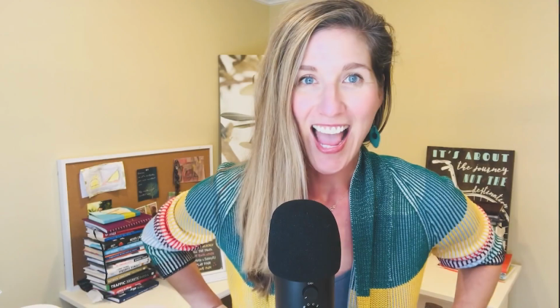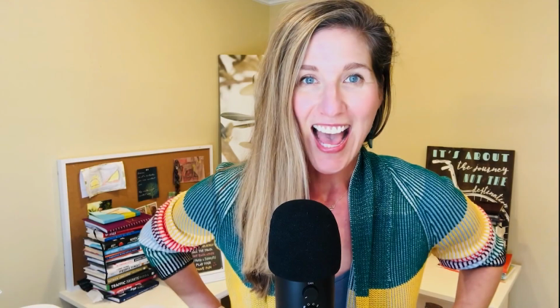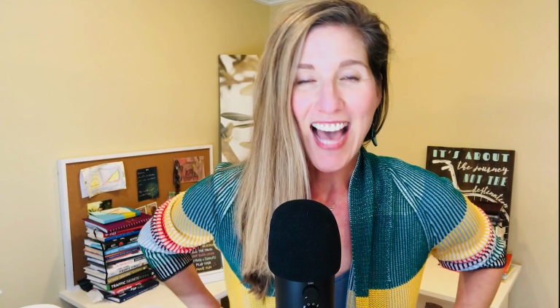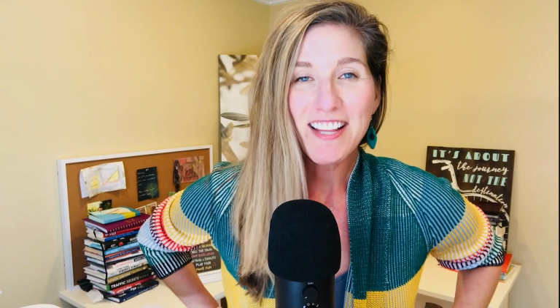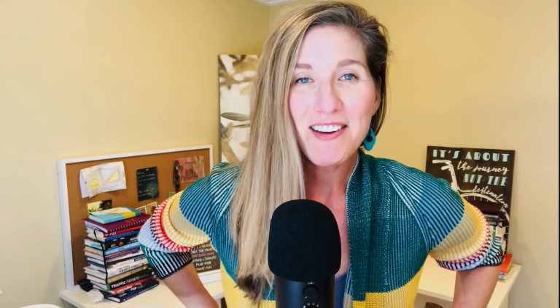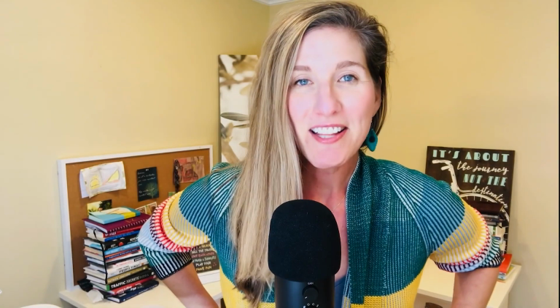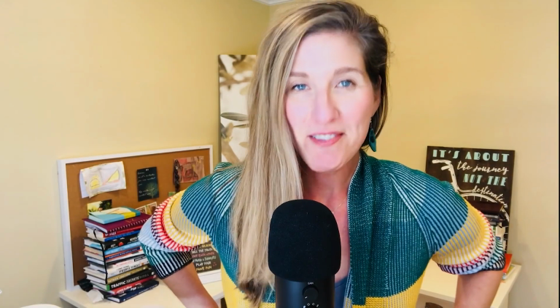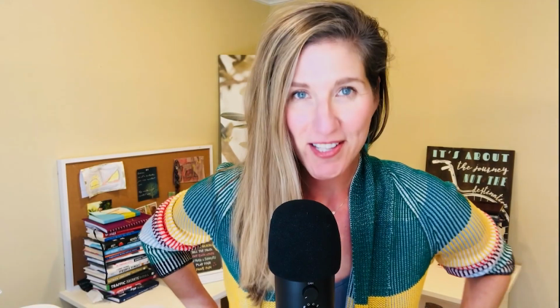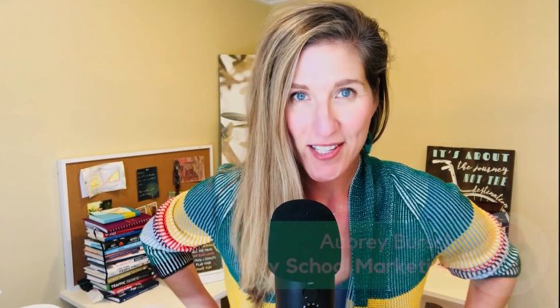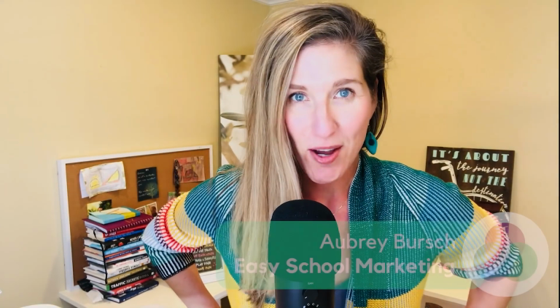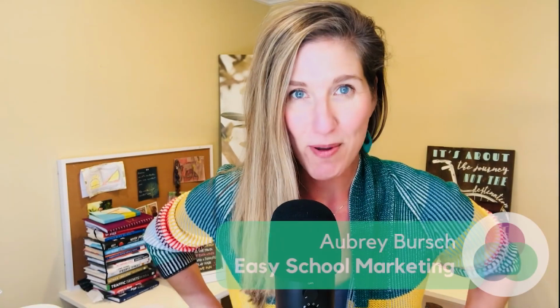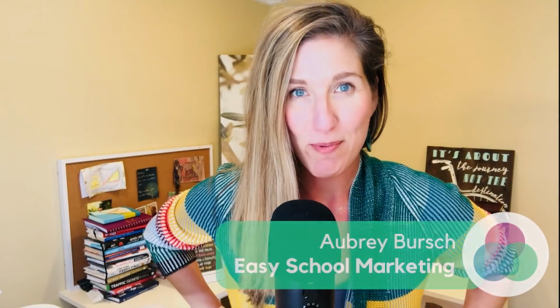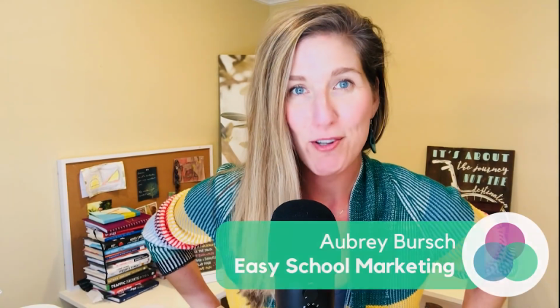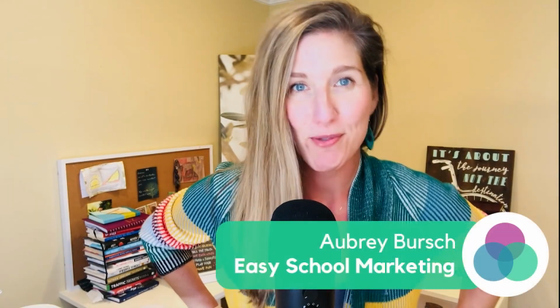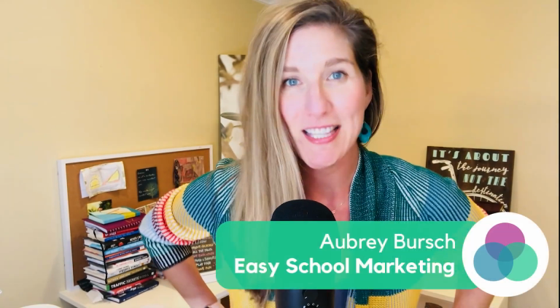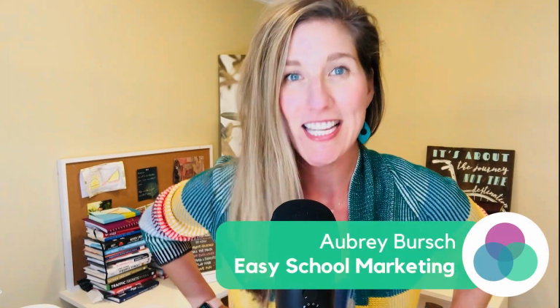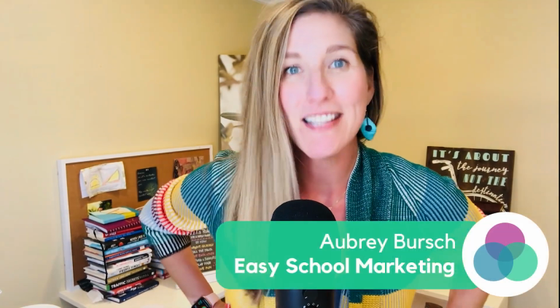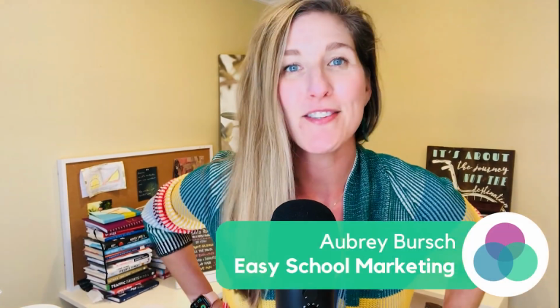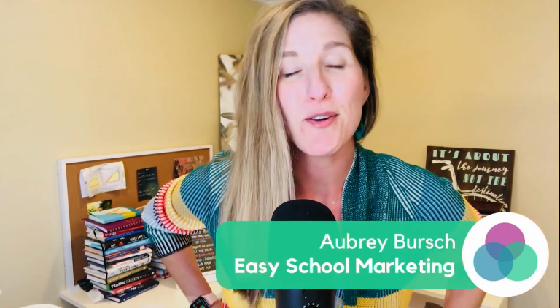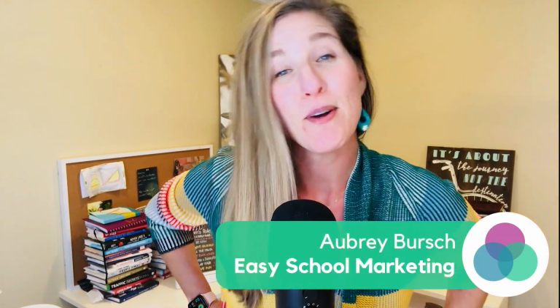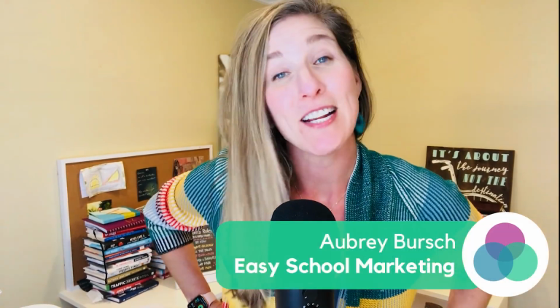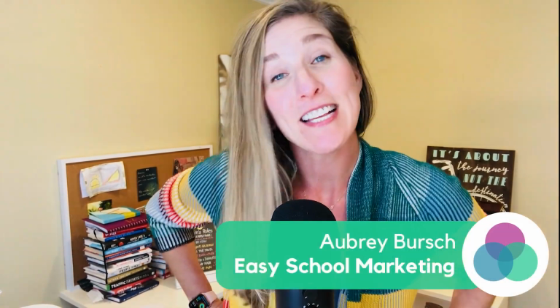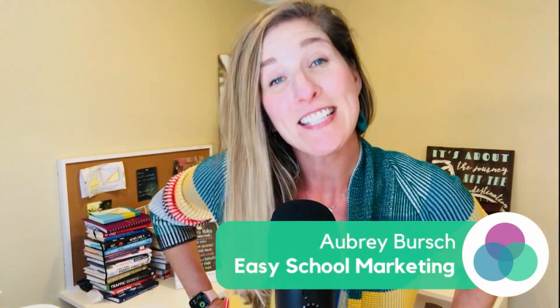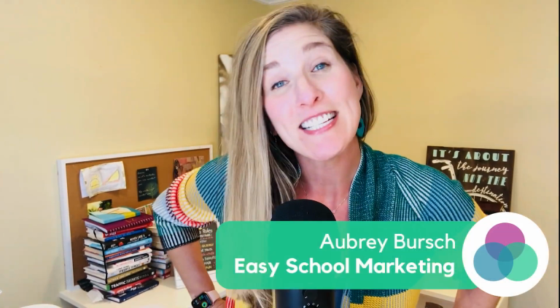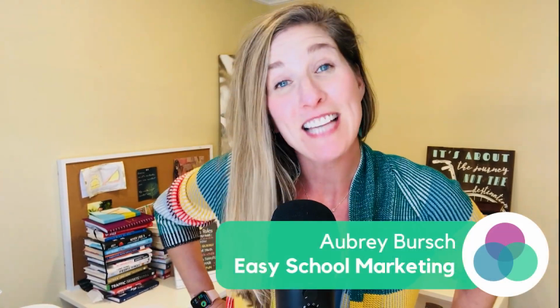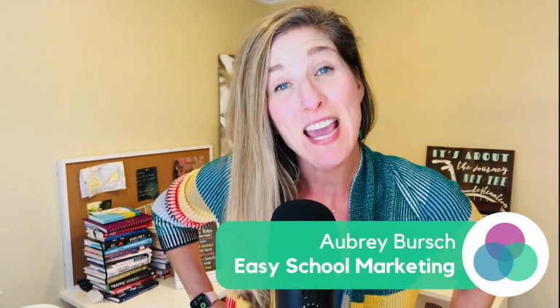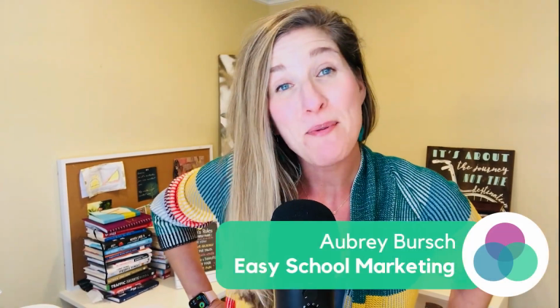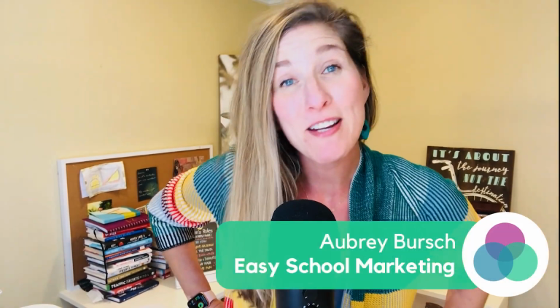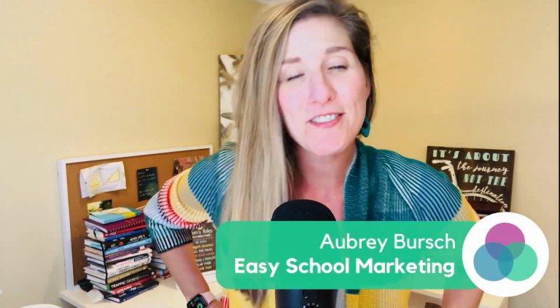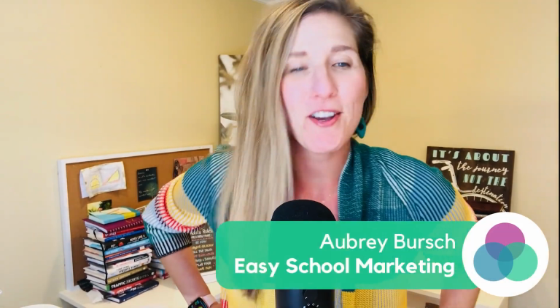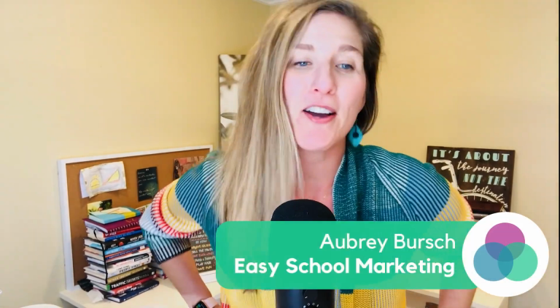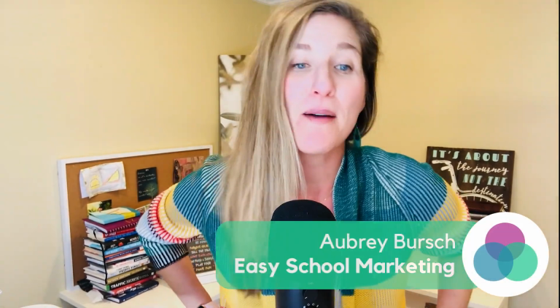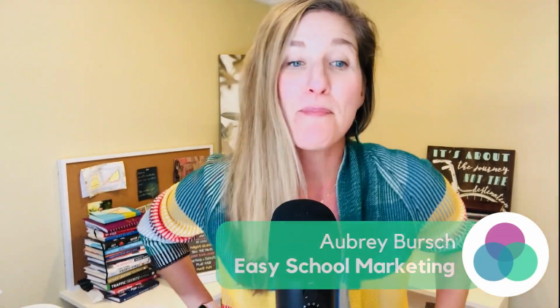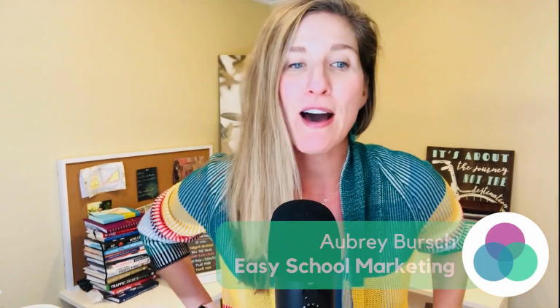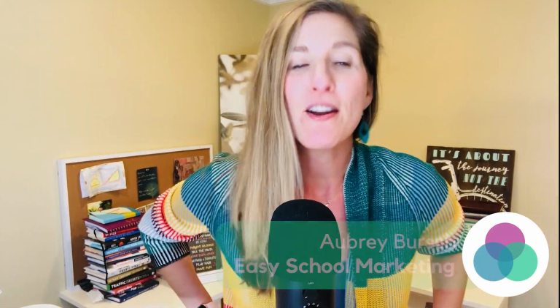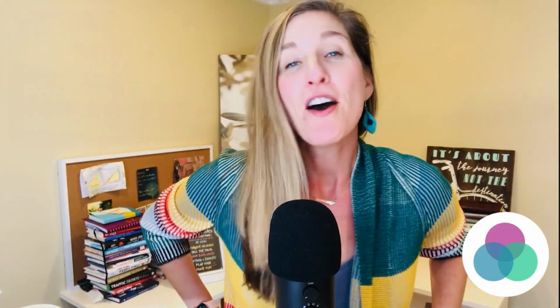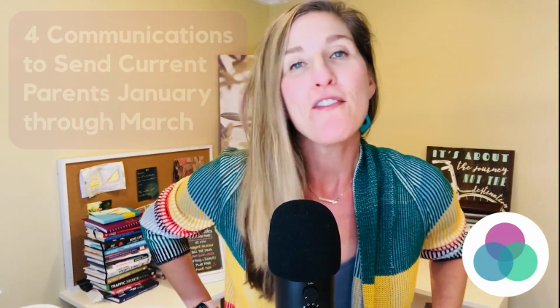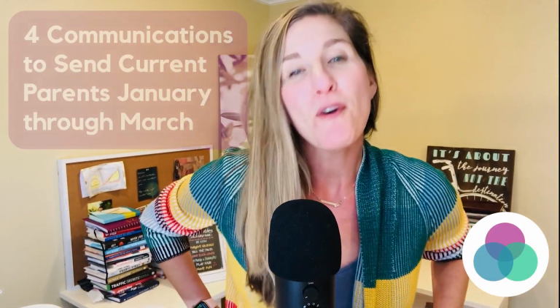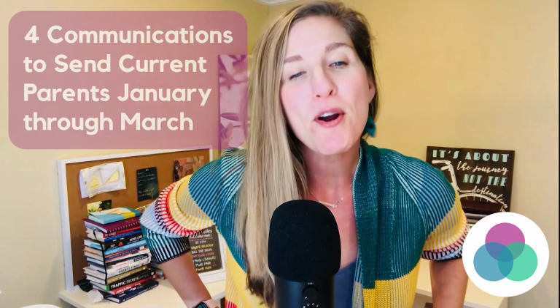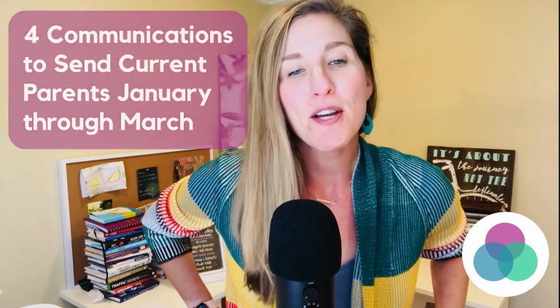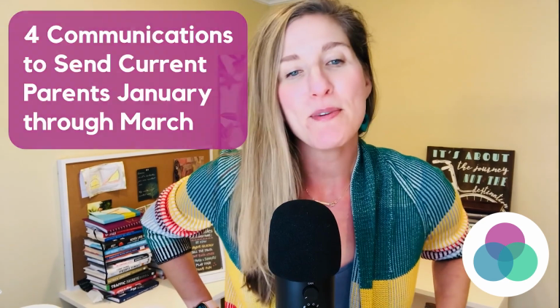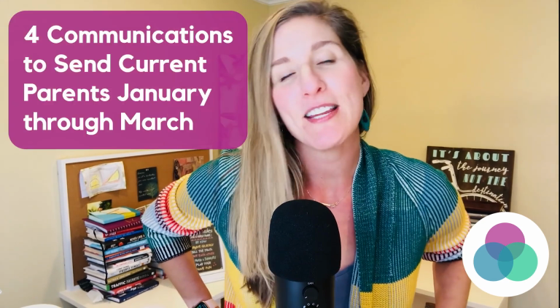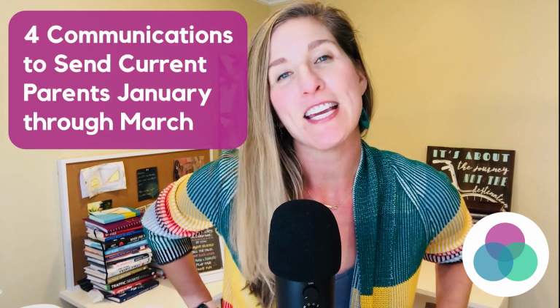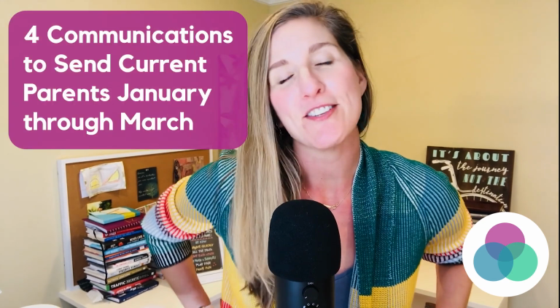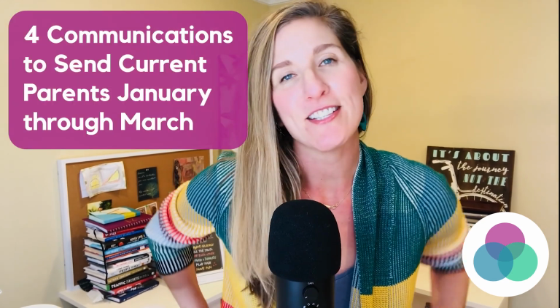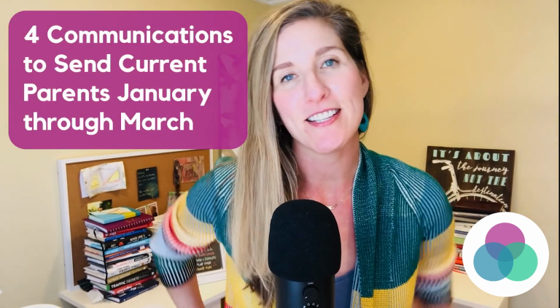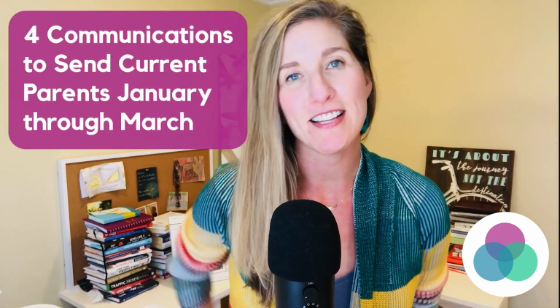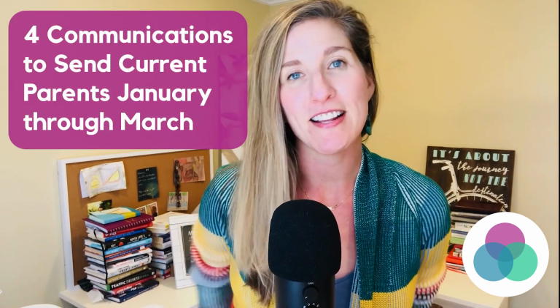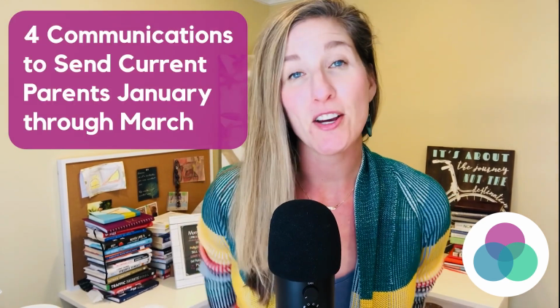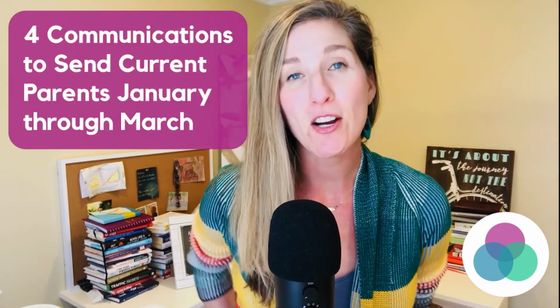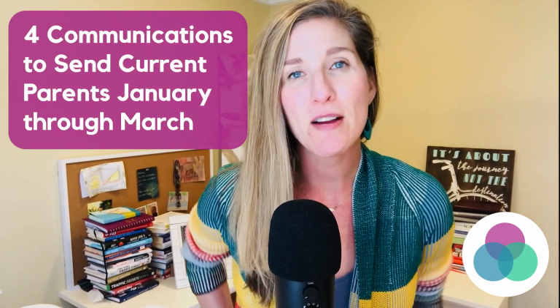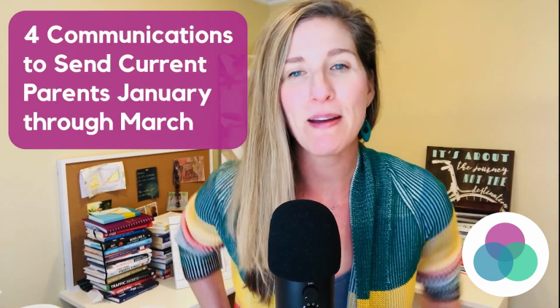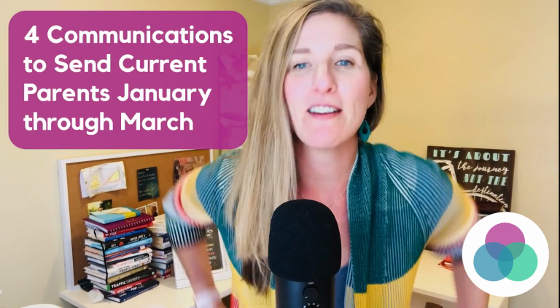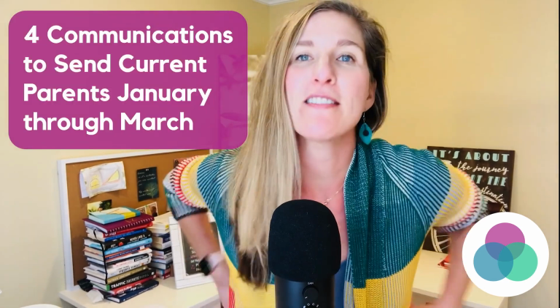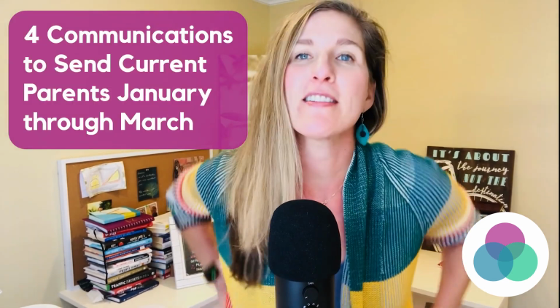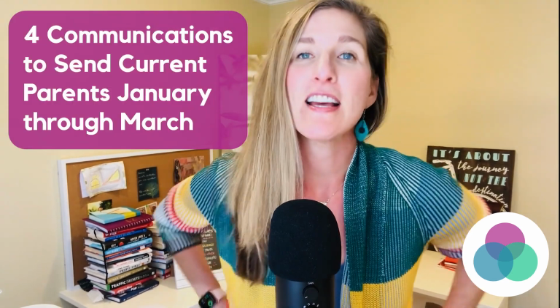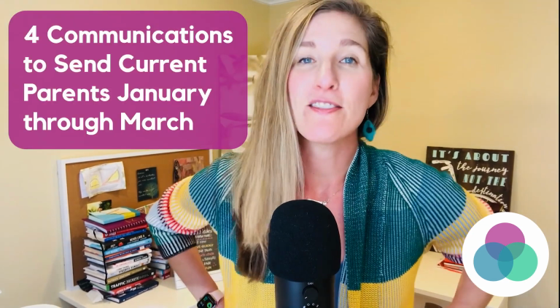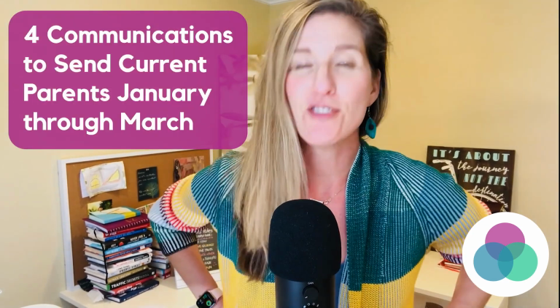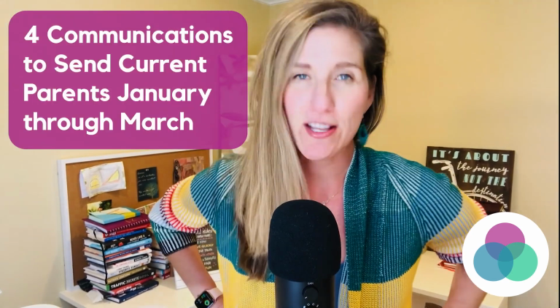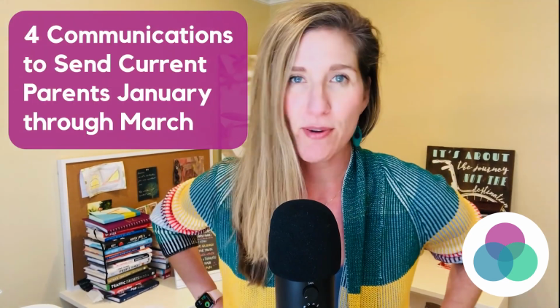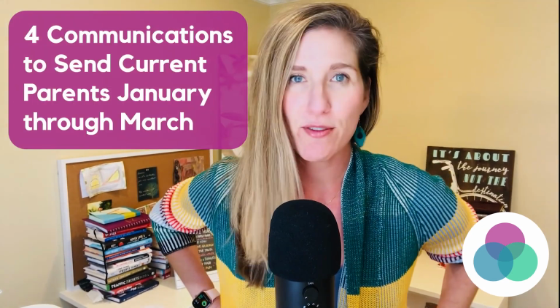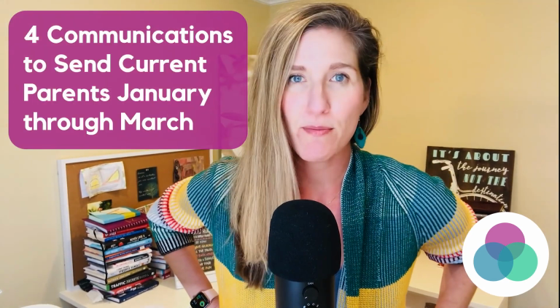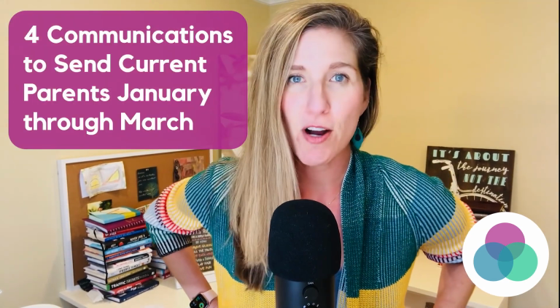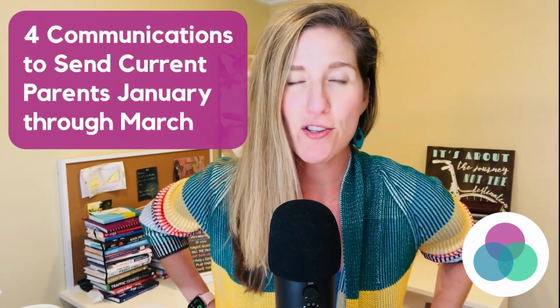Hello! This is Aubrey Burch with Easy School Marketing. Today we're going to talk about four communications to send current parents January through March.